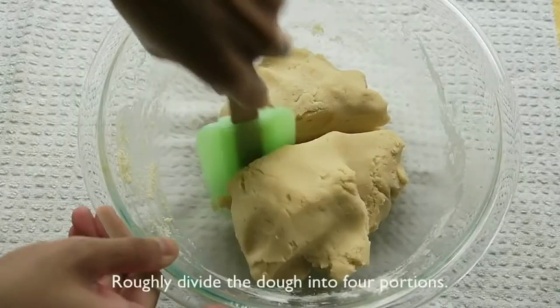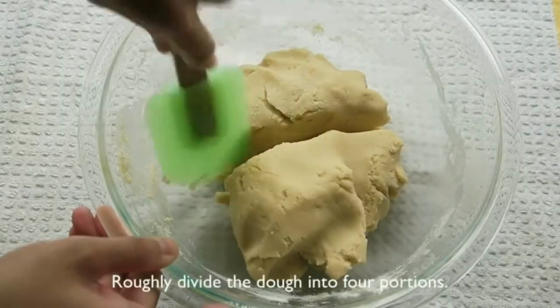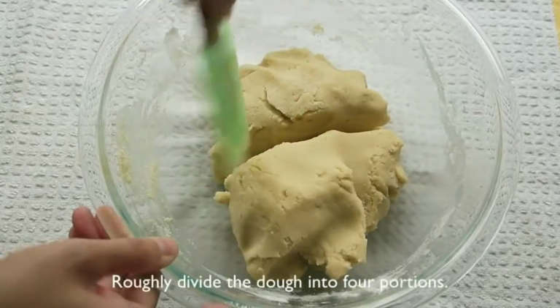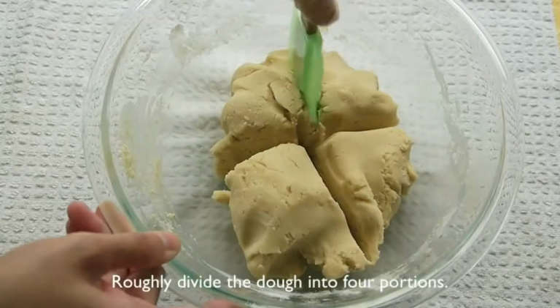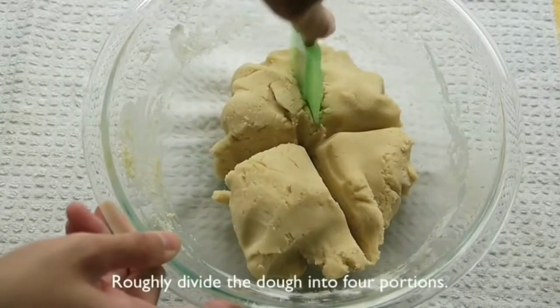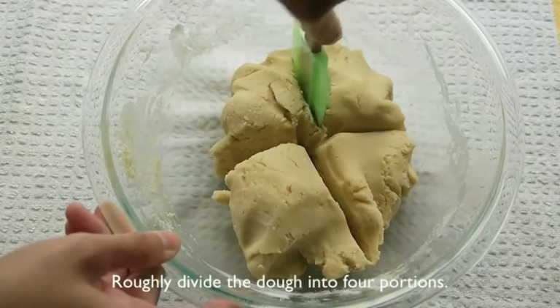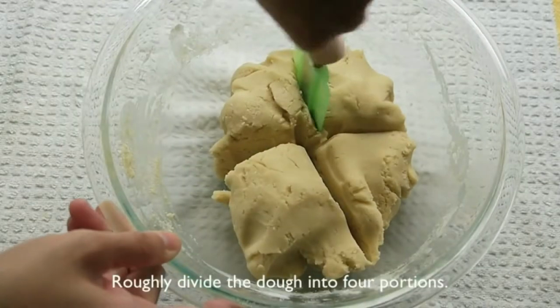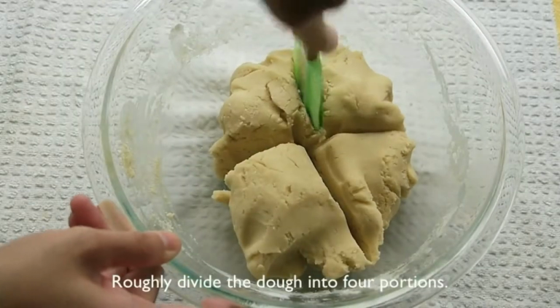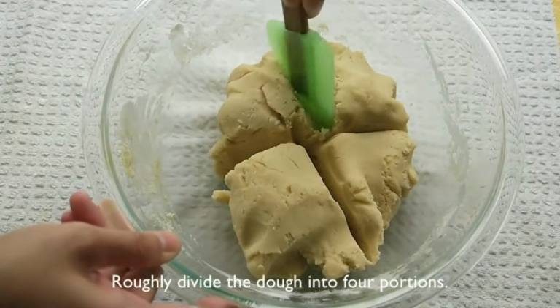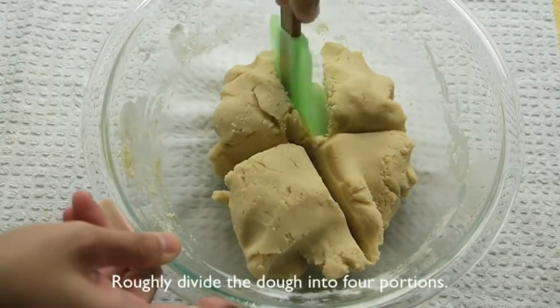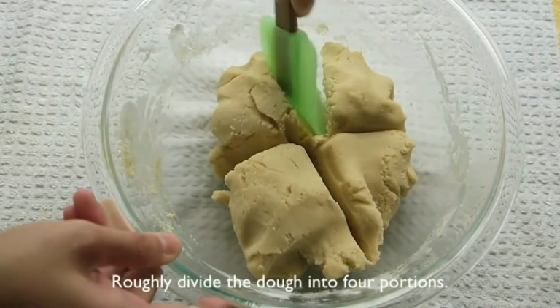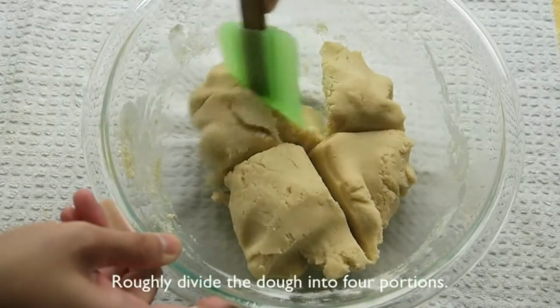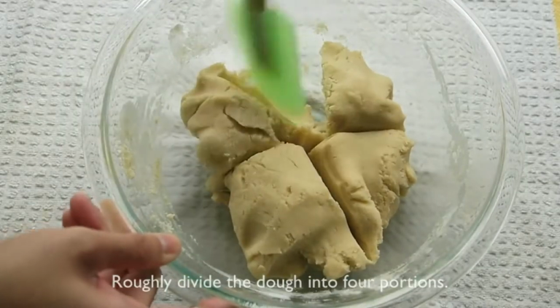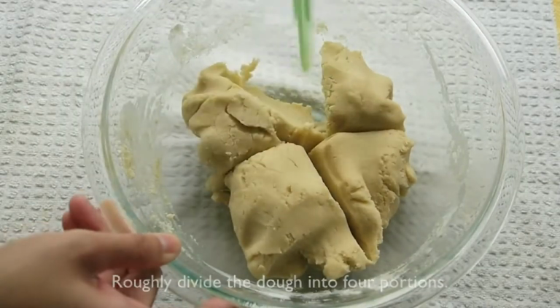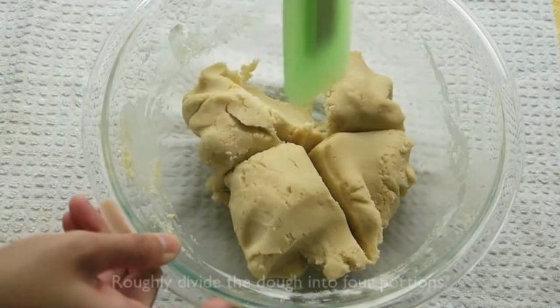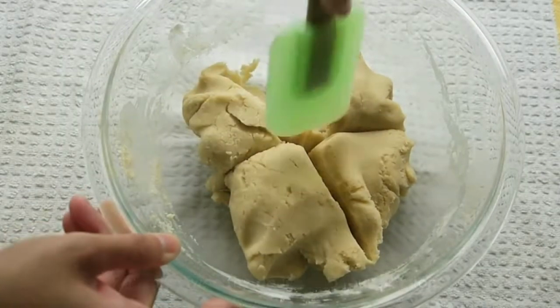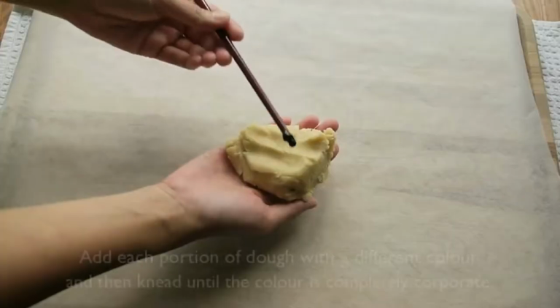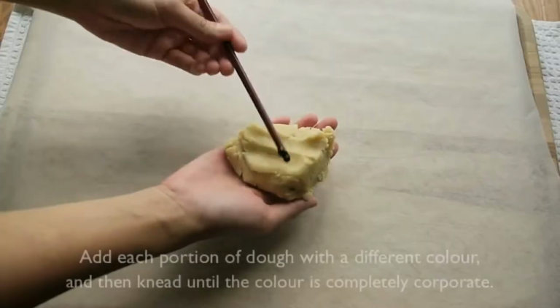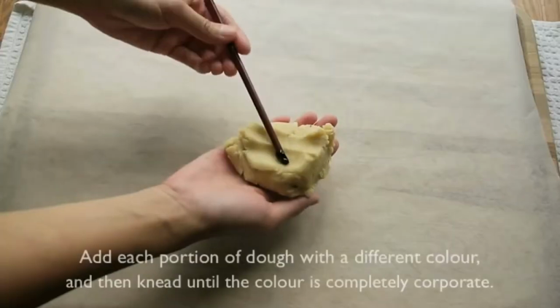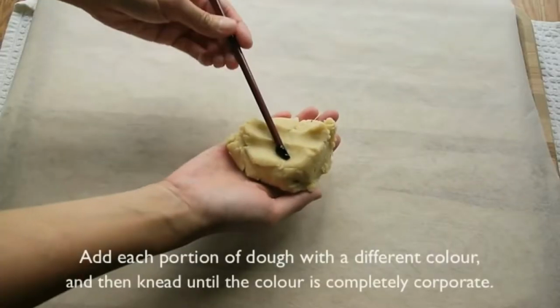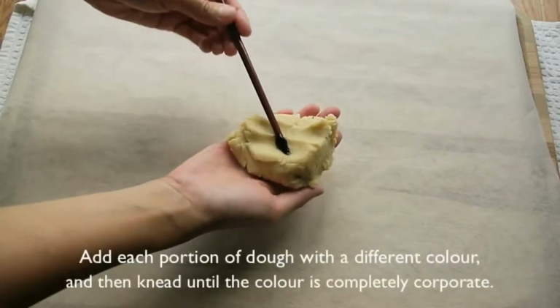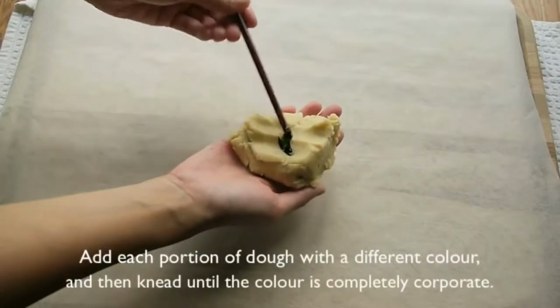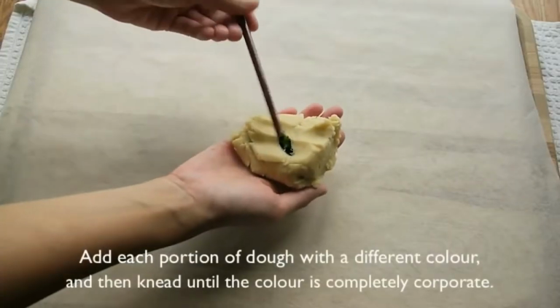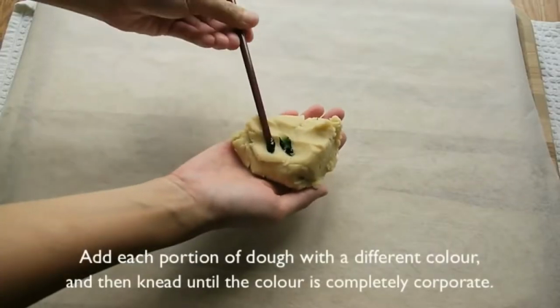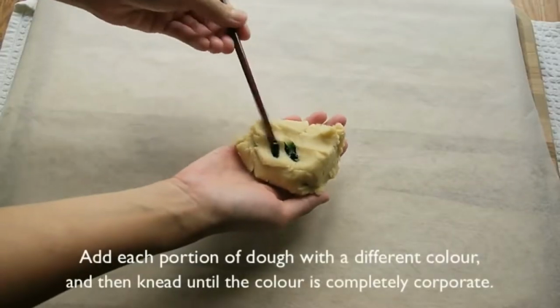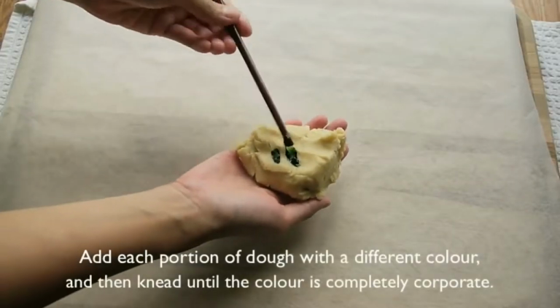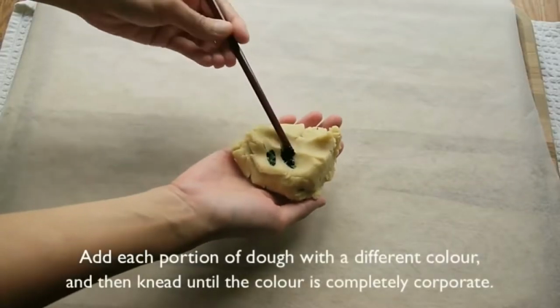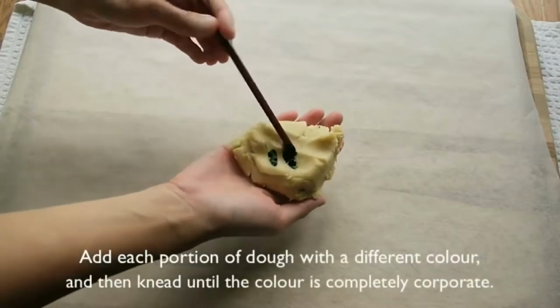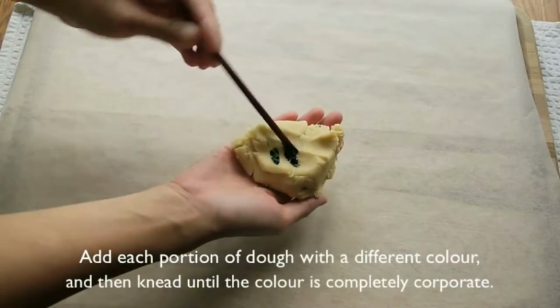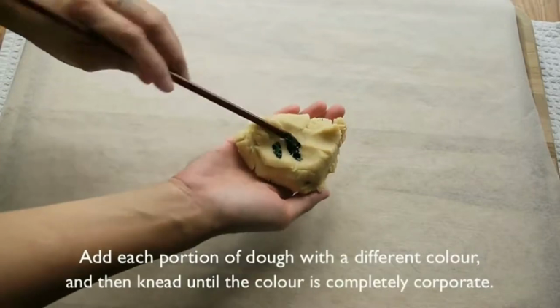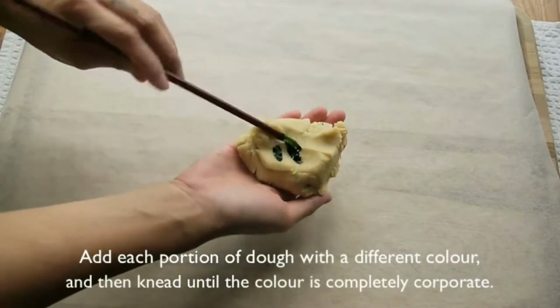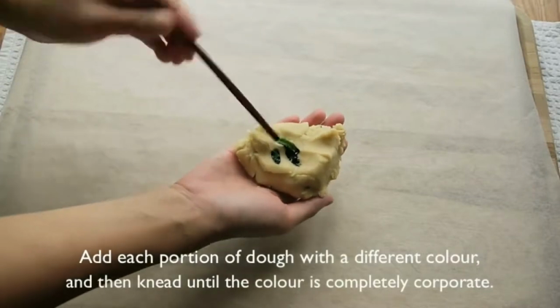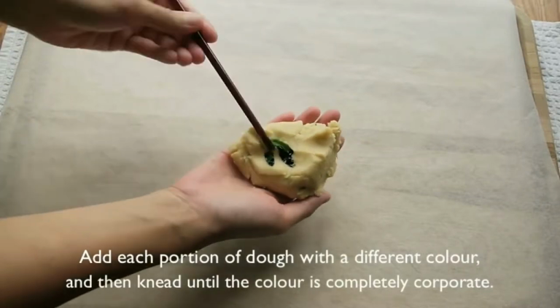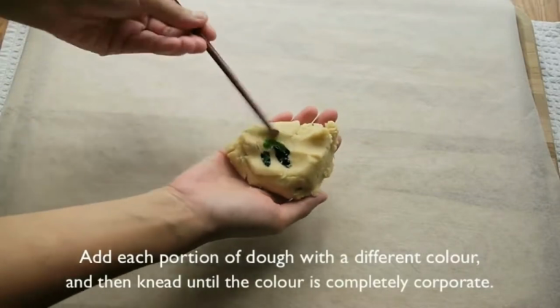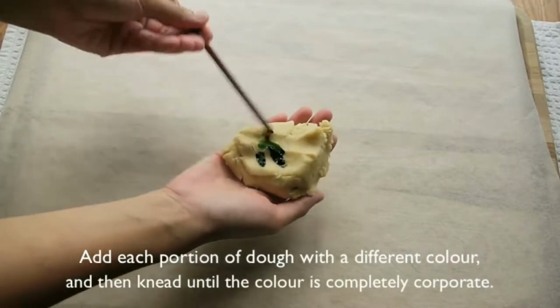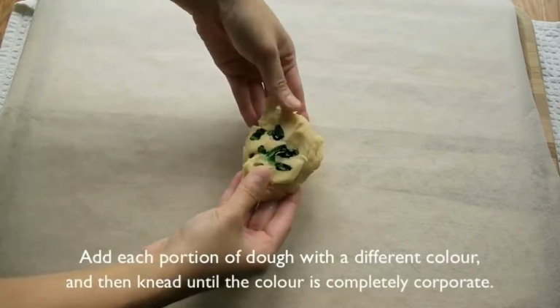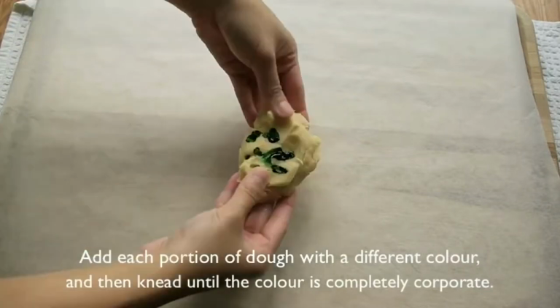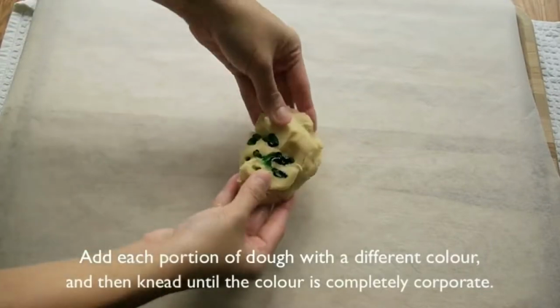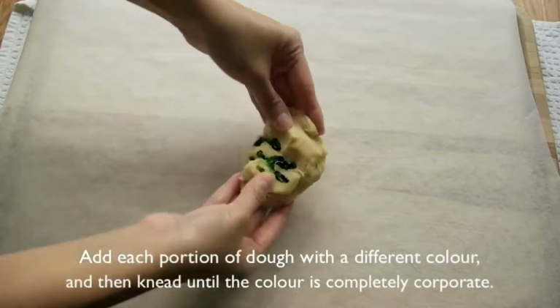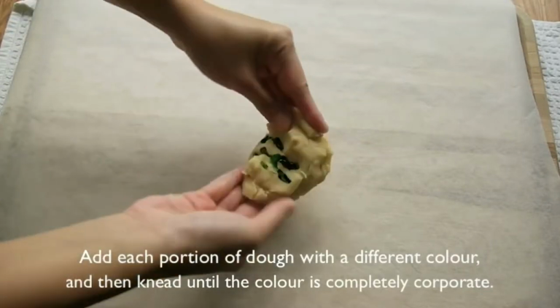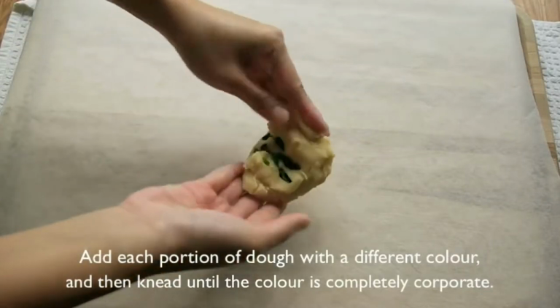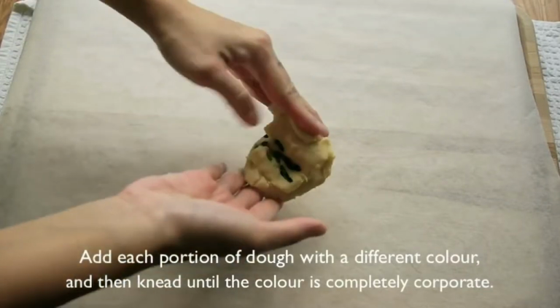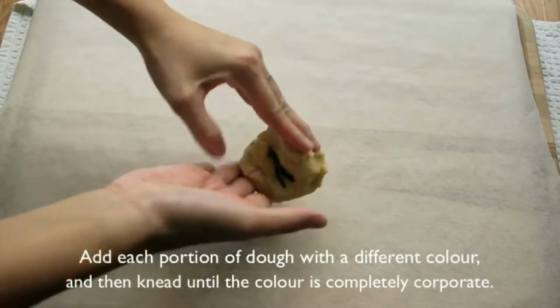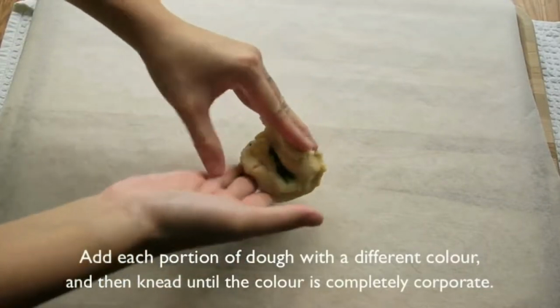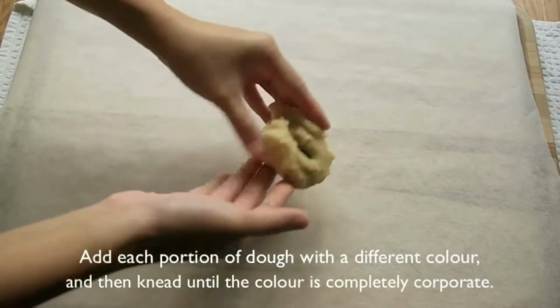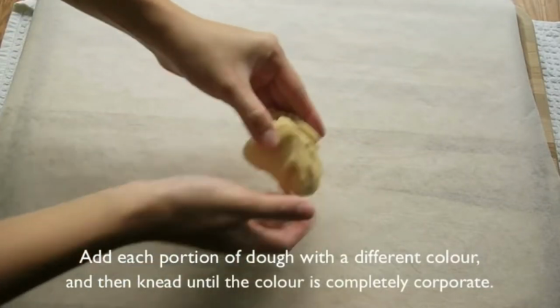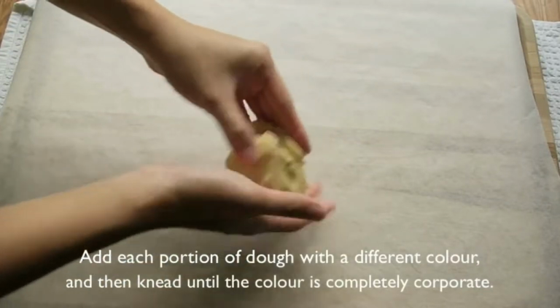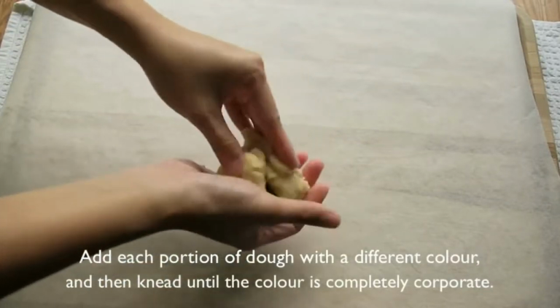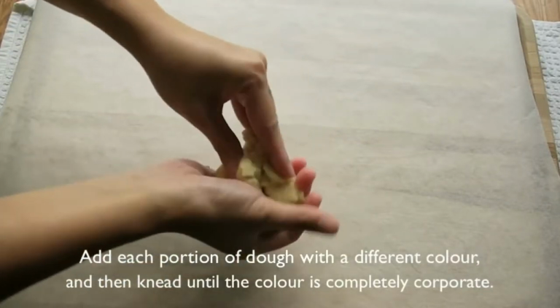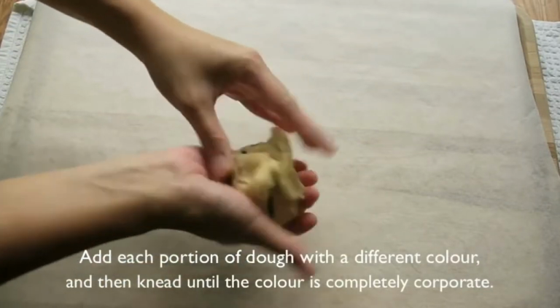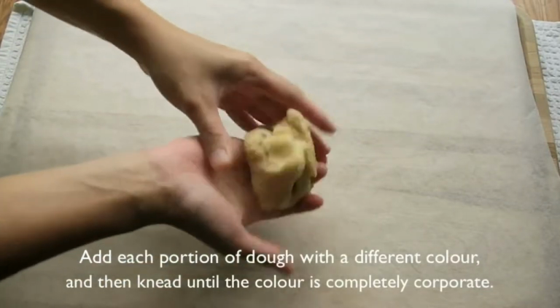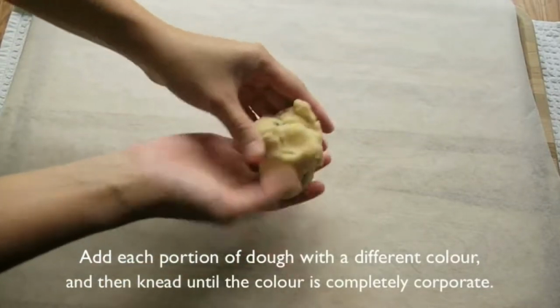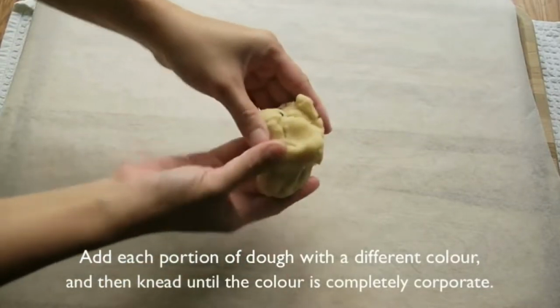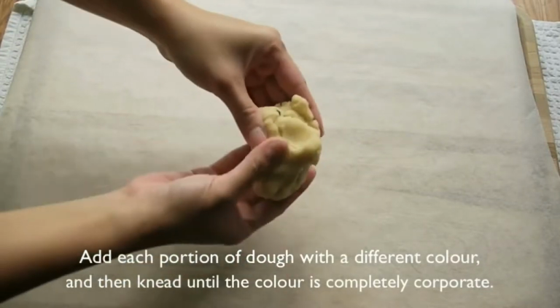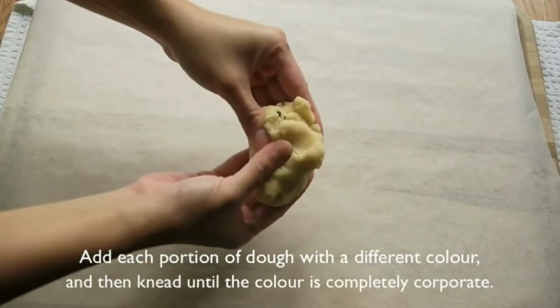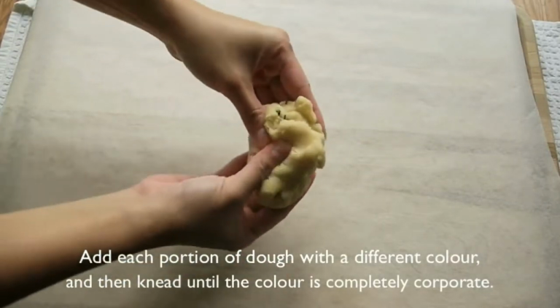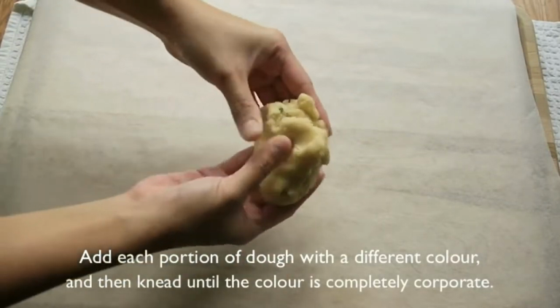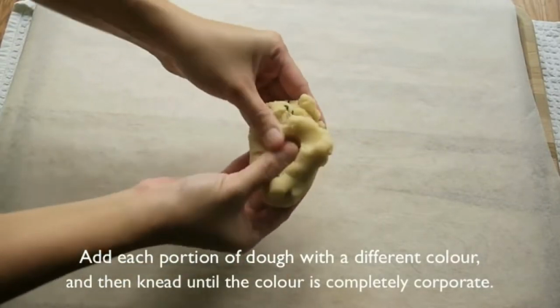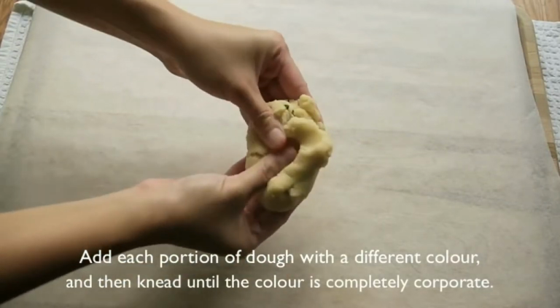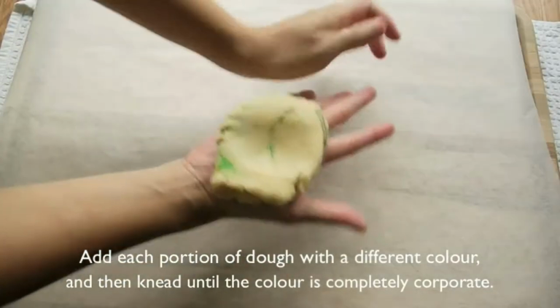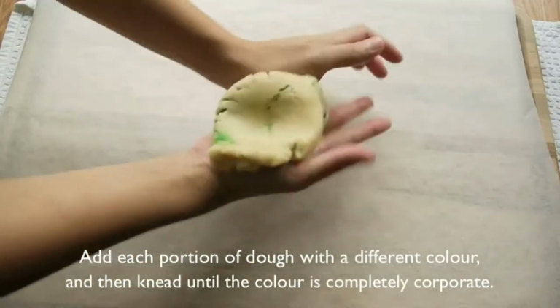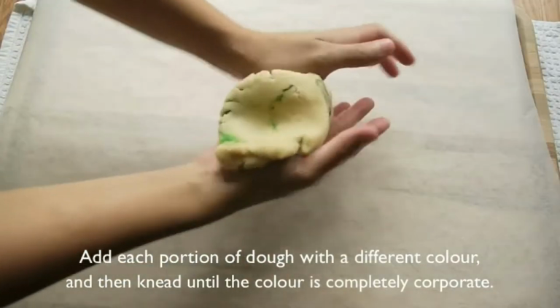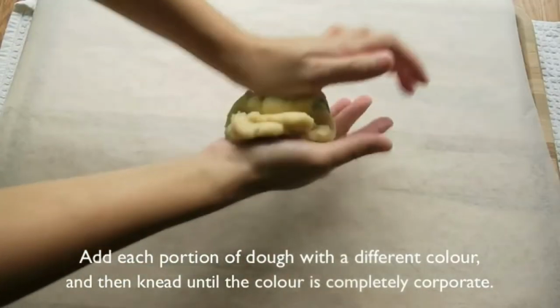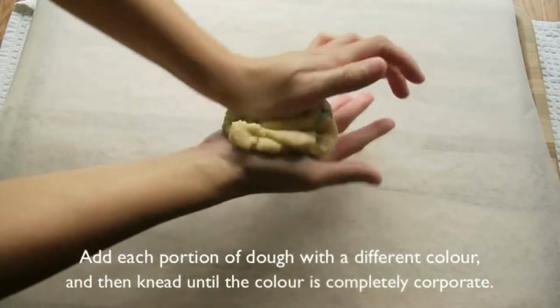Roughly divide the dough into four portions. Add each portion of dough with a different color and then knead it until the color is completely incorporated.